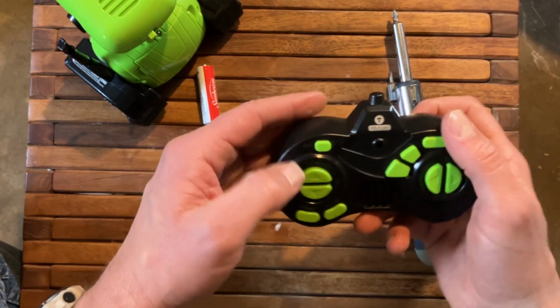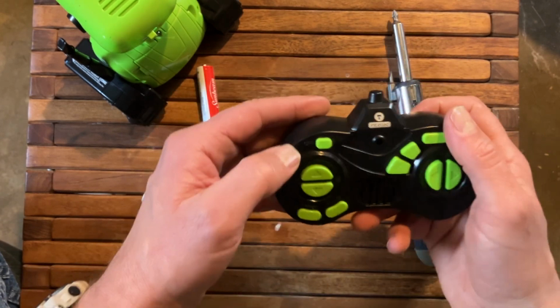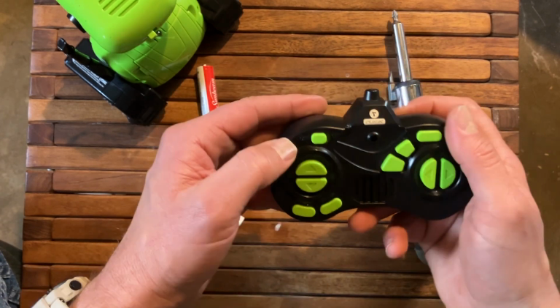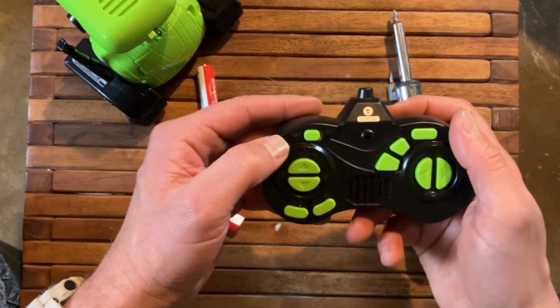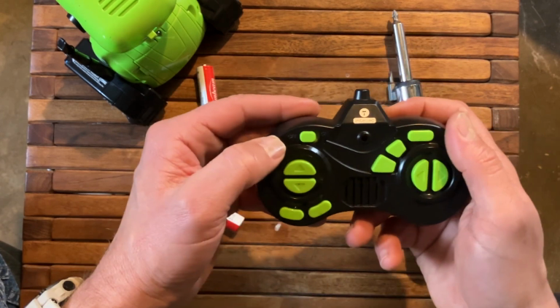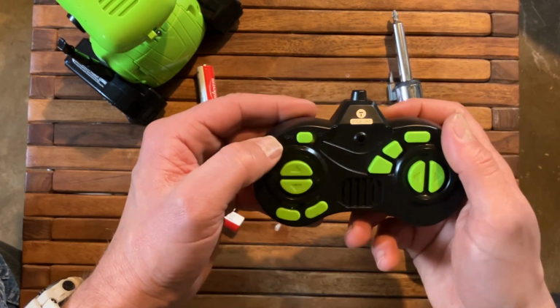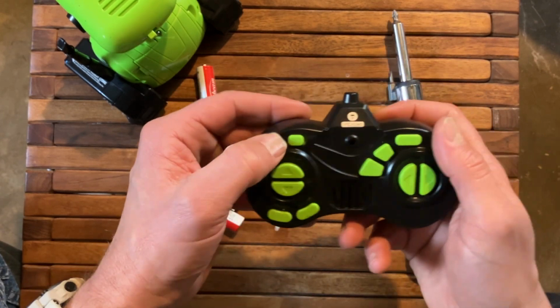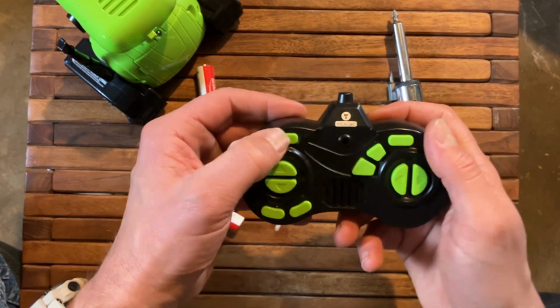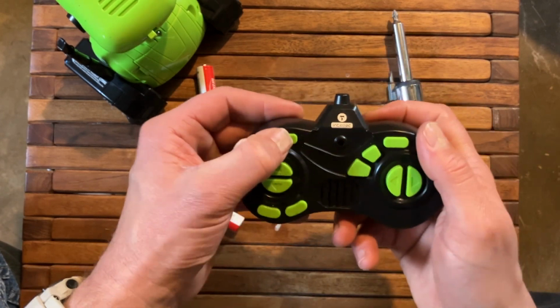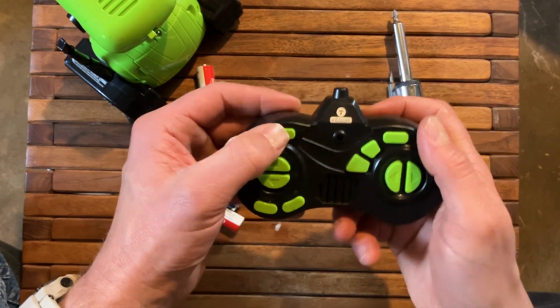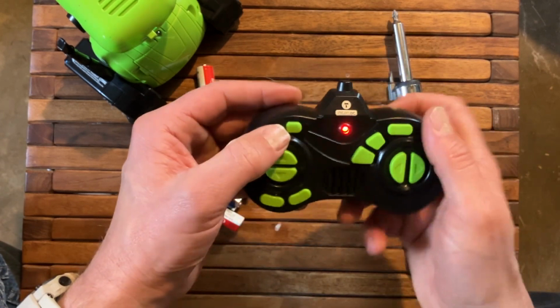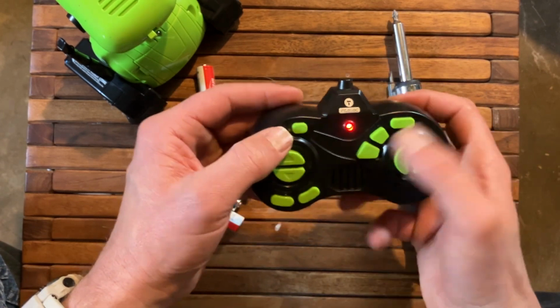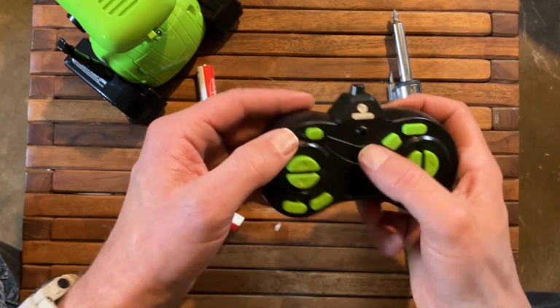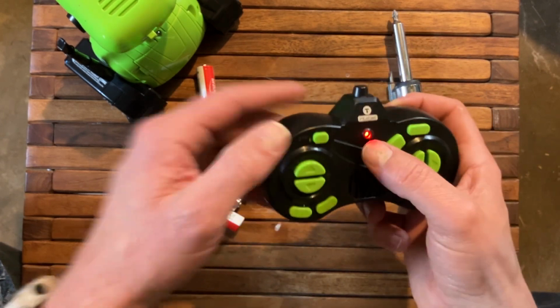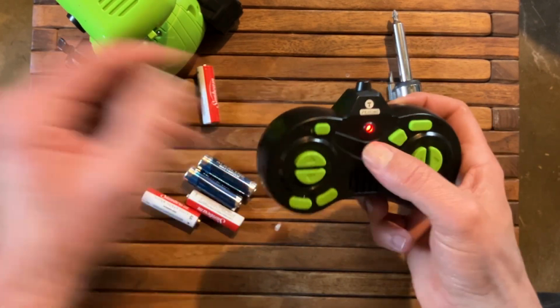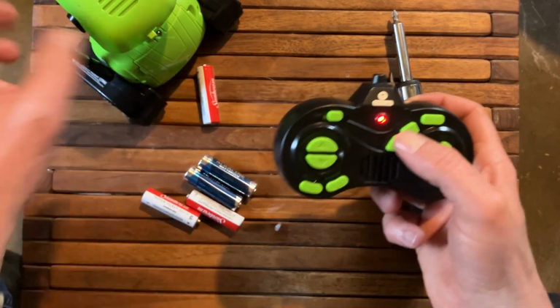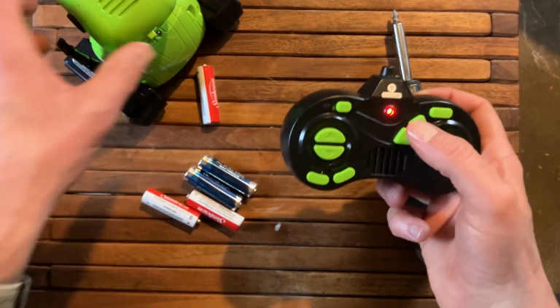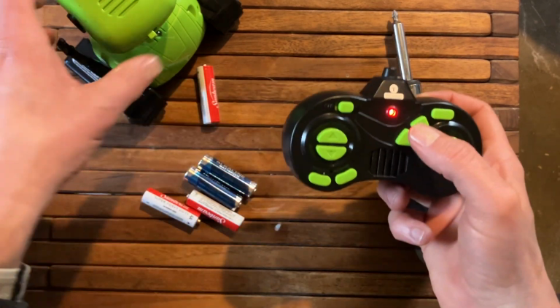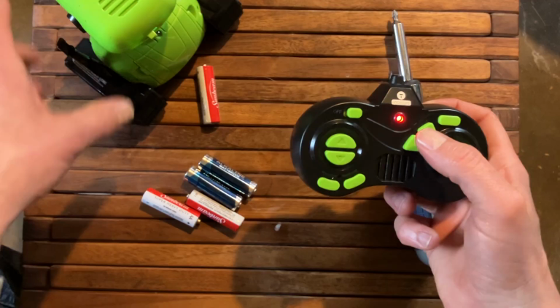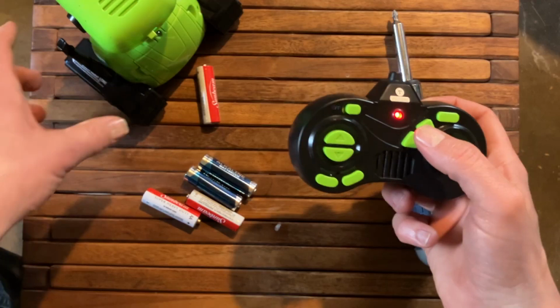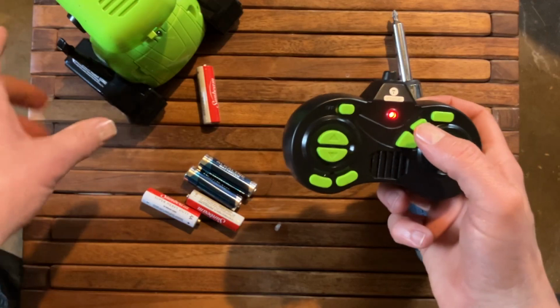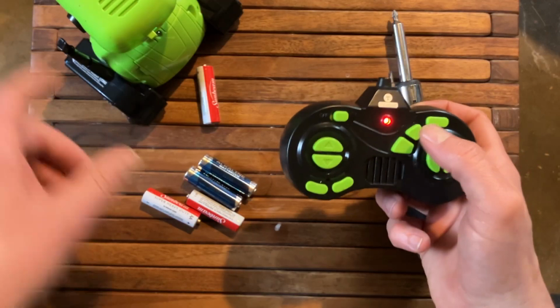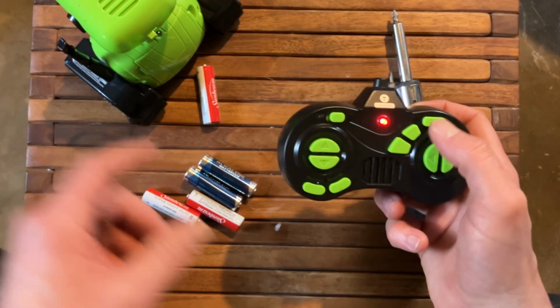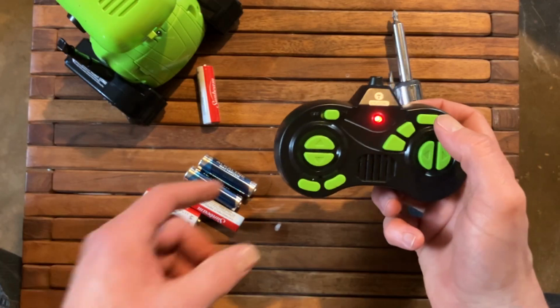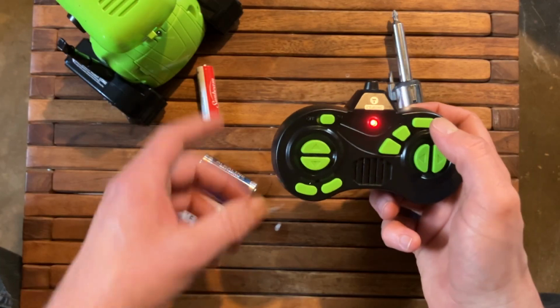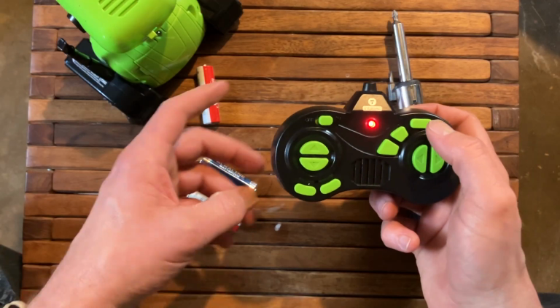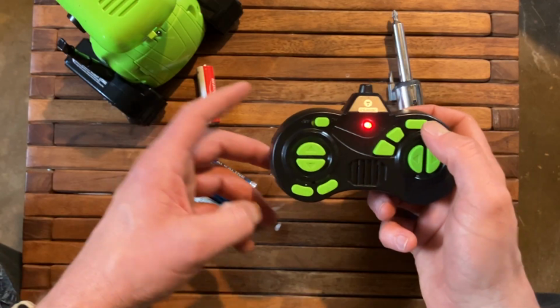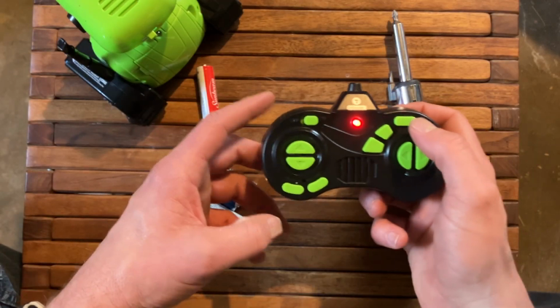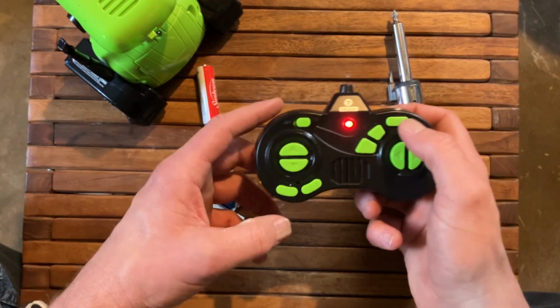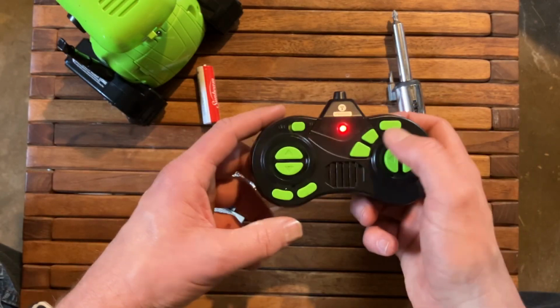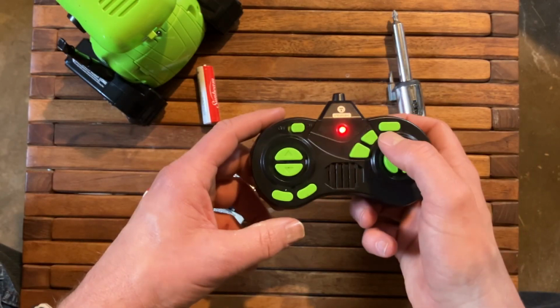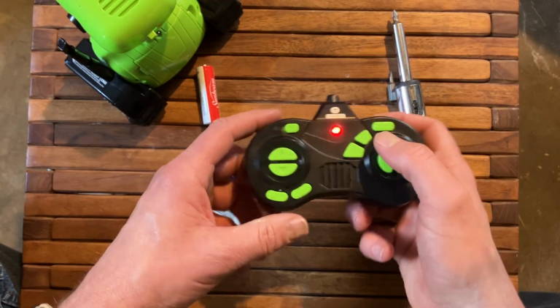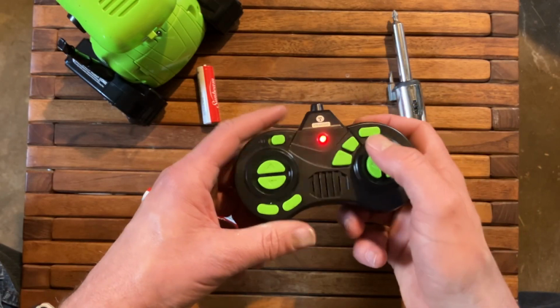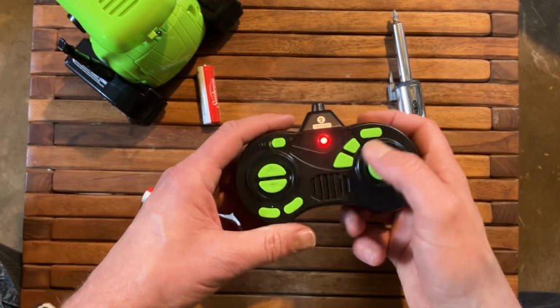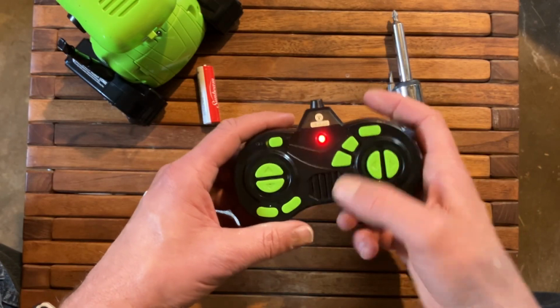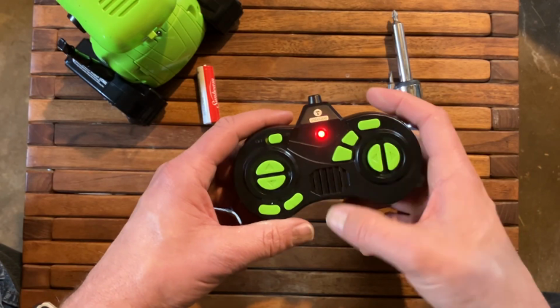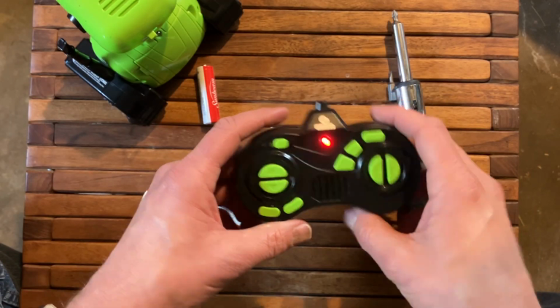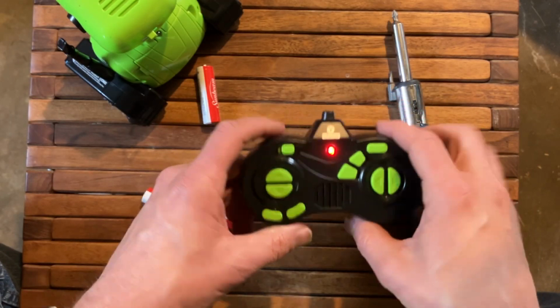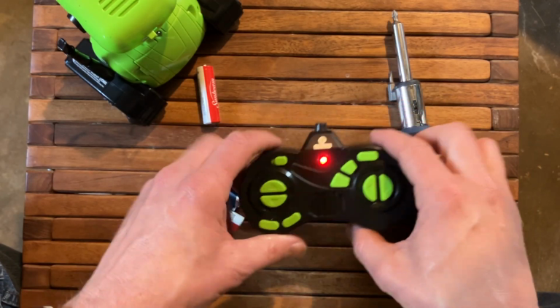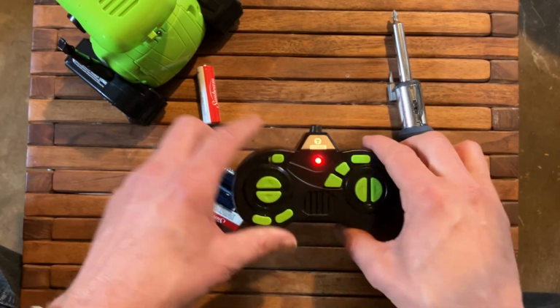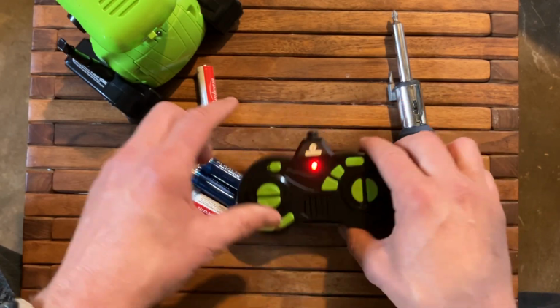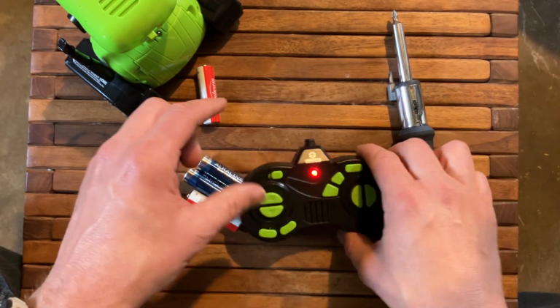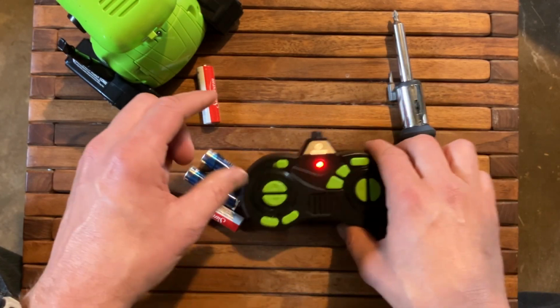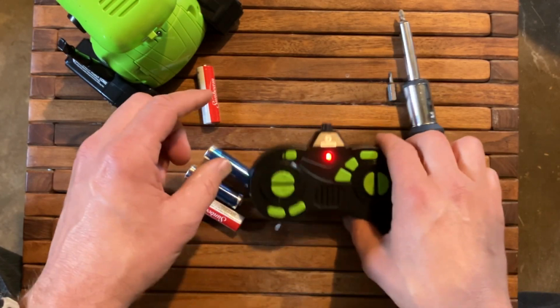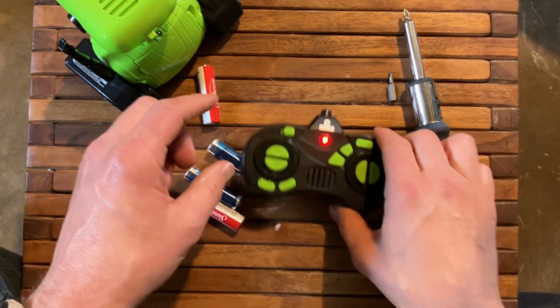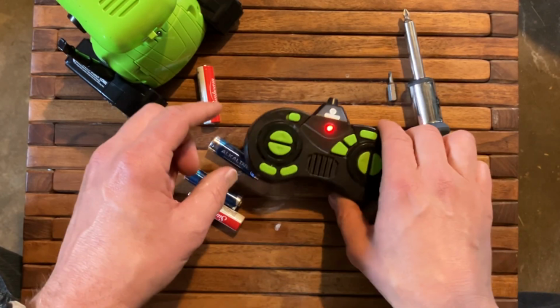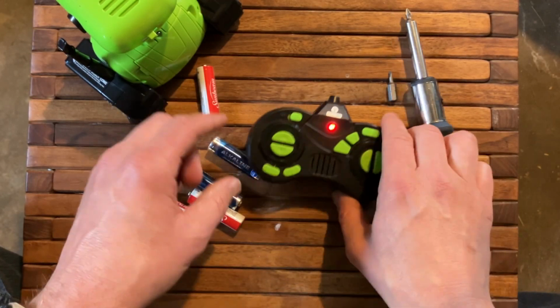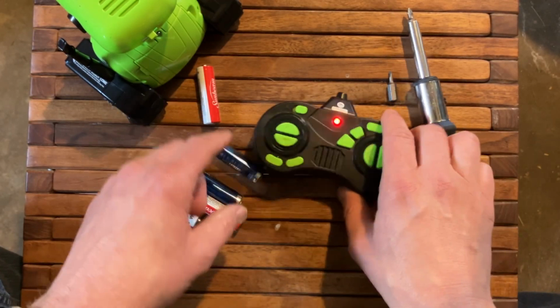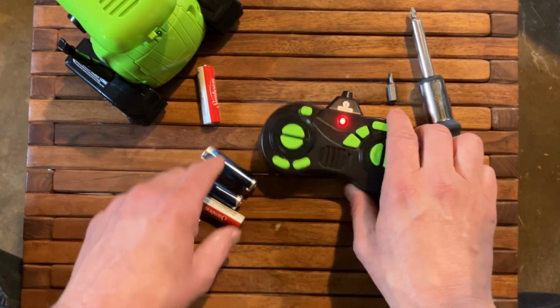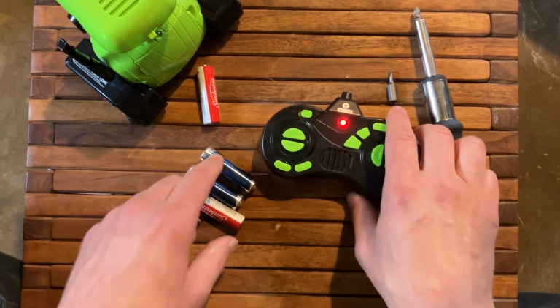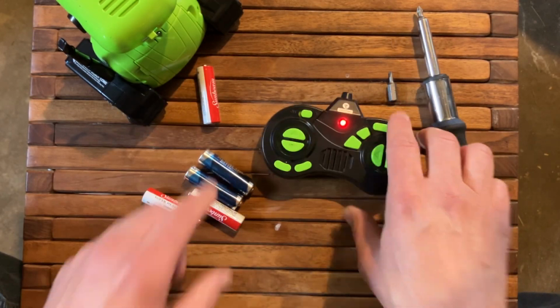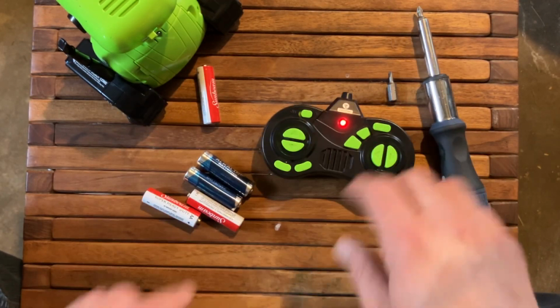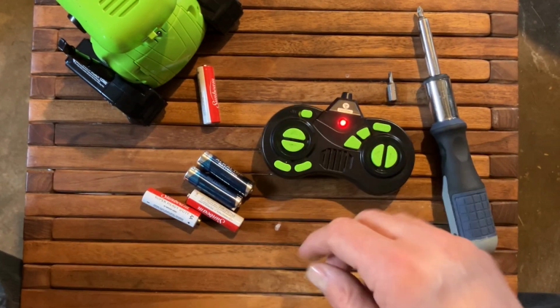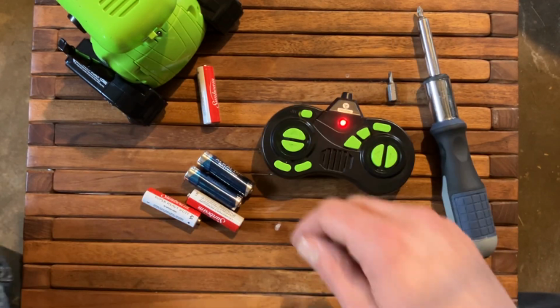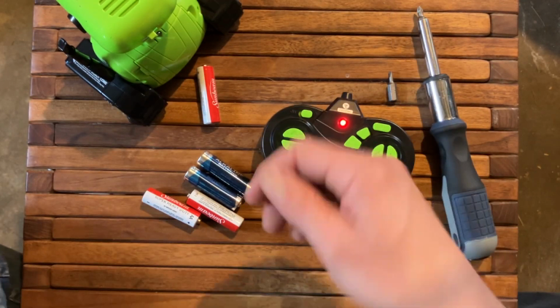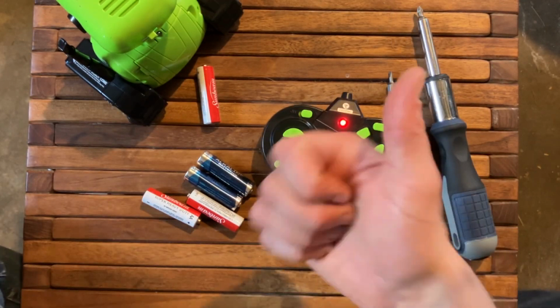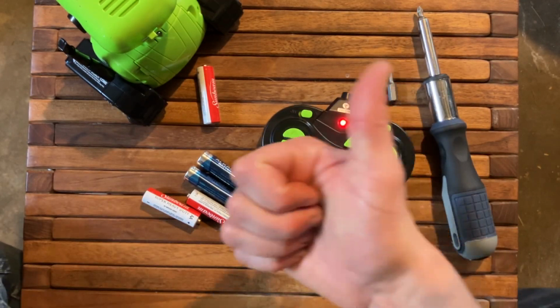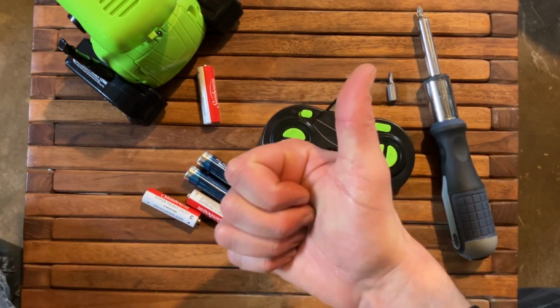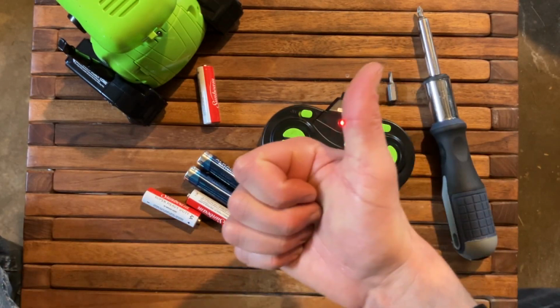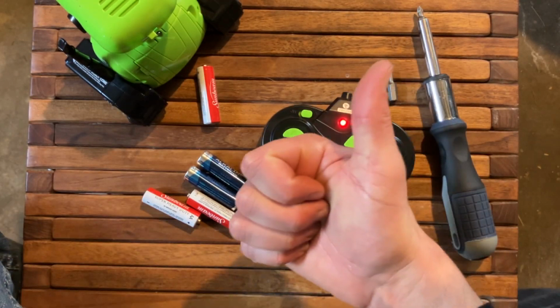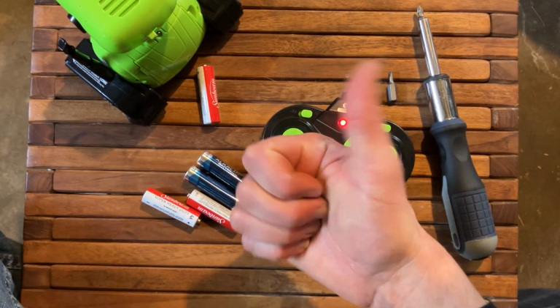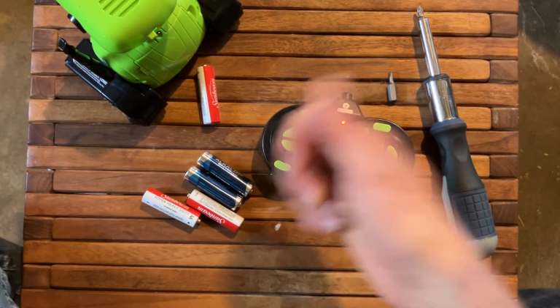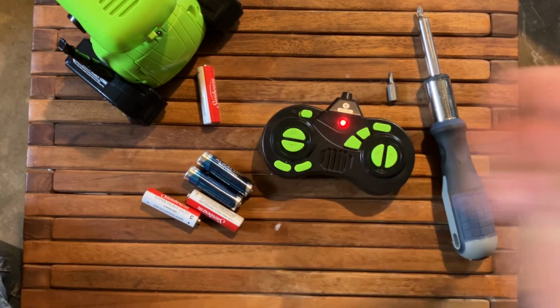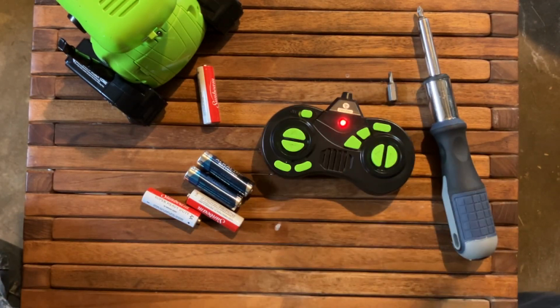You can turn it over, flip it on, make sure the light comes on, and you are good to go. Hope this was helpful — if it was, give us a thumbs up.